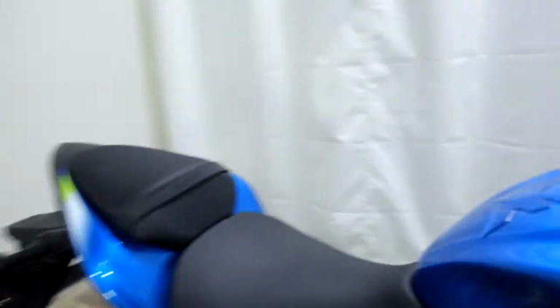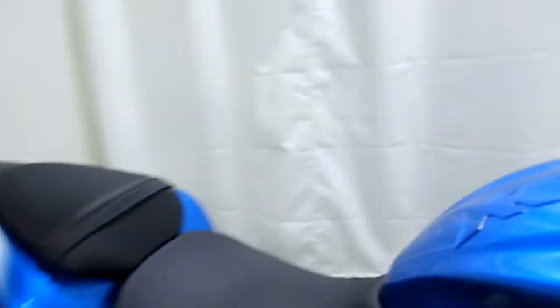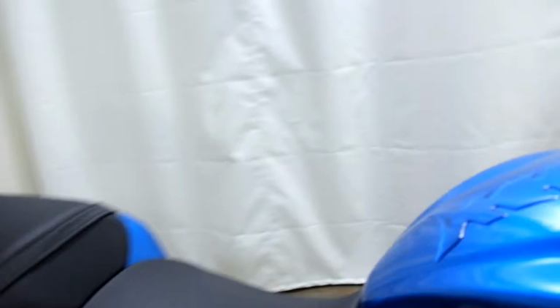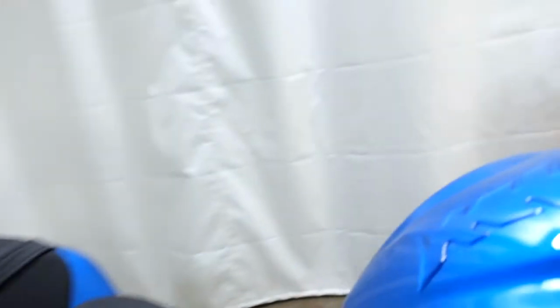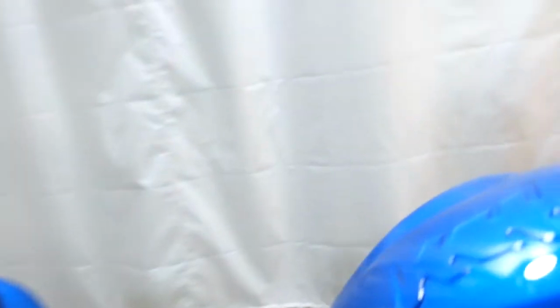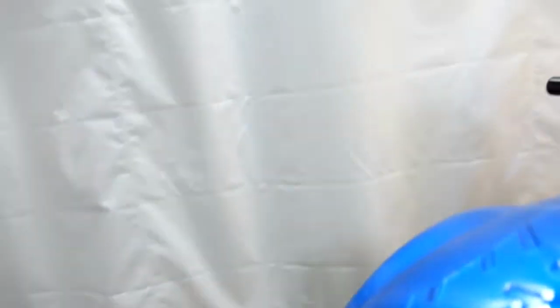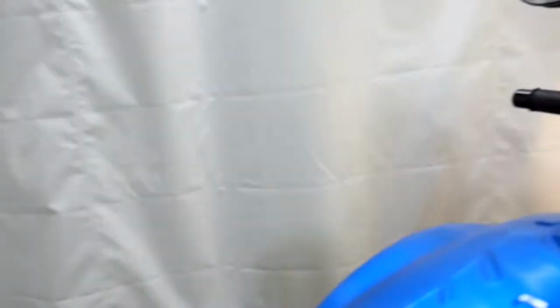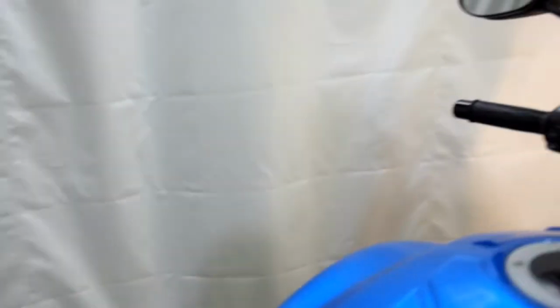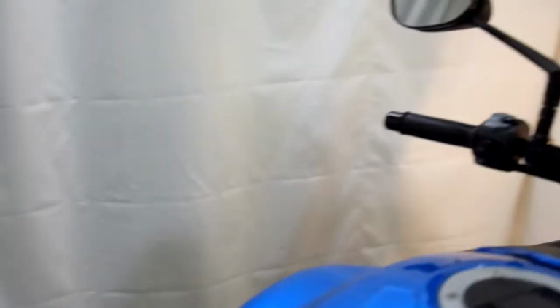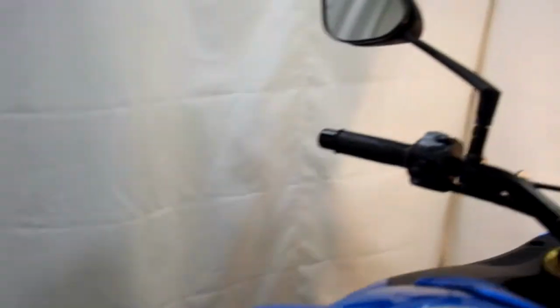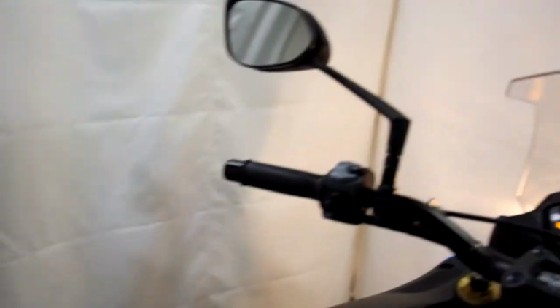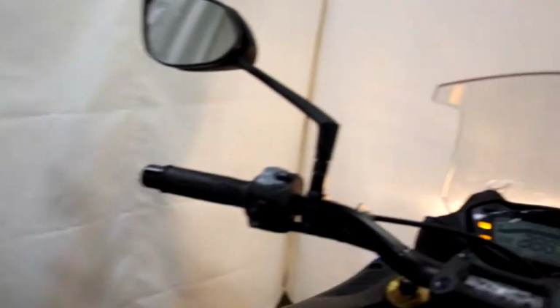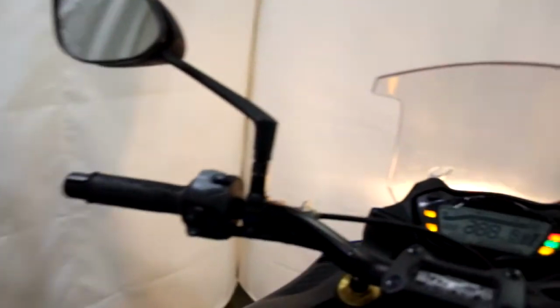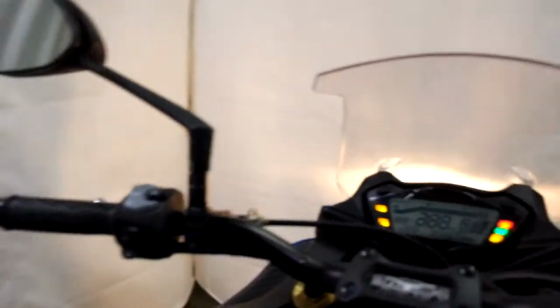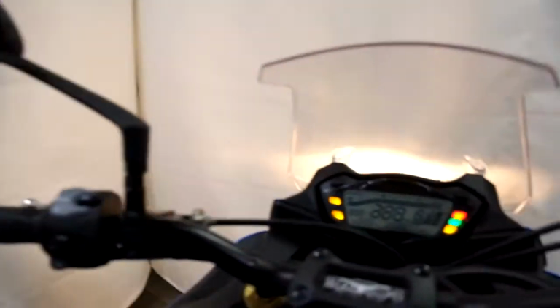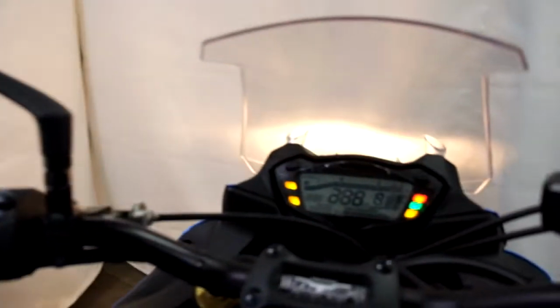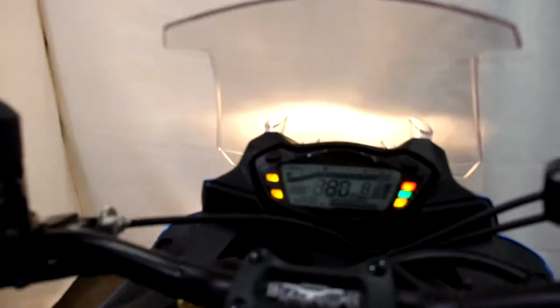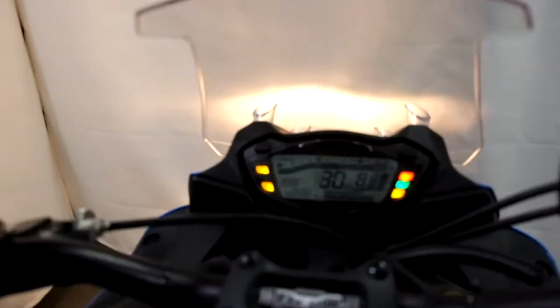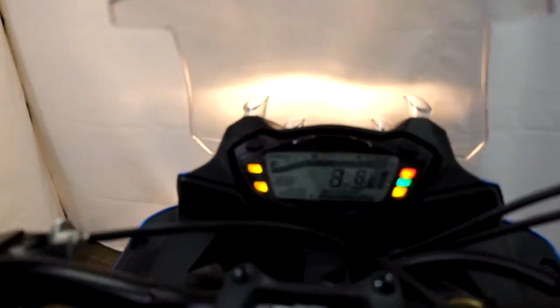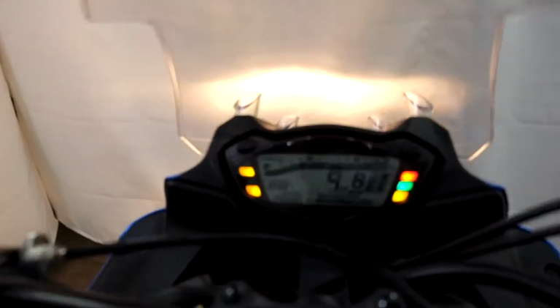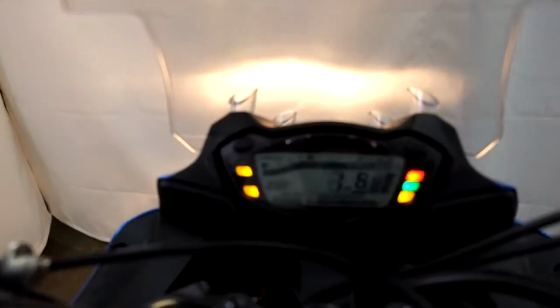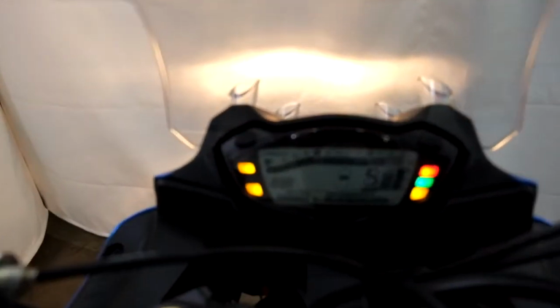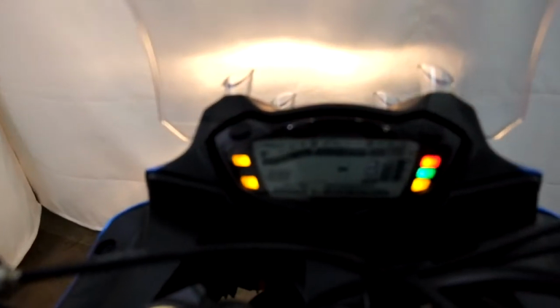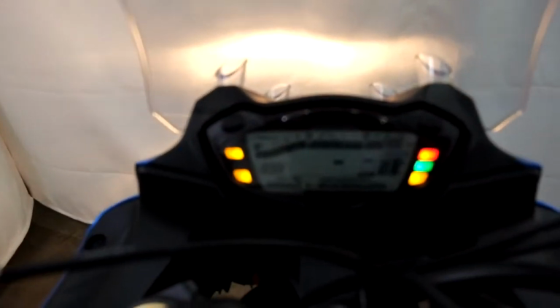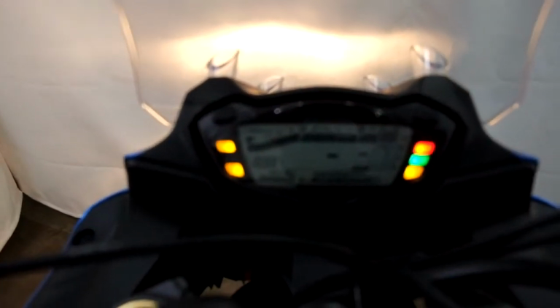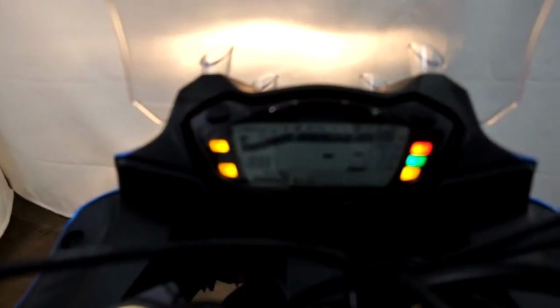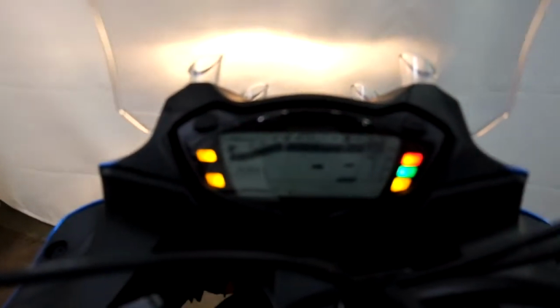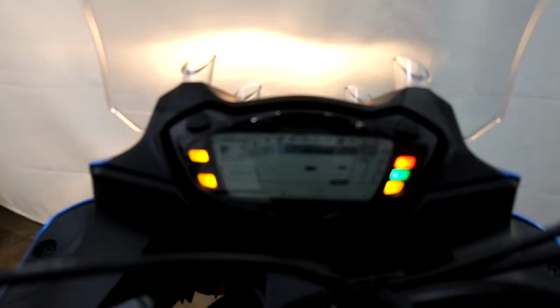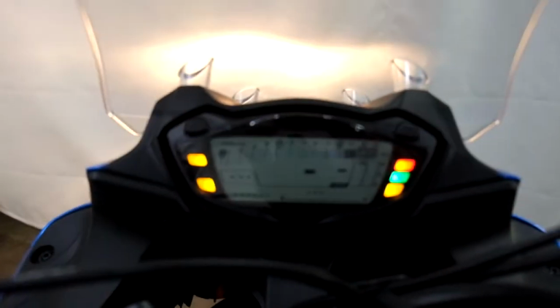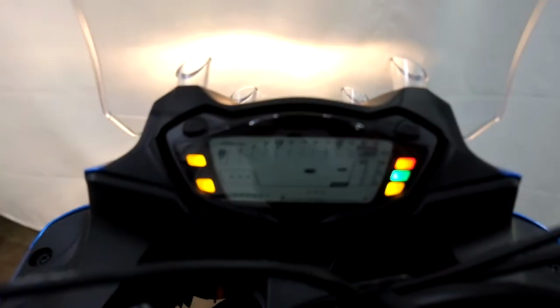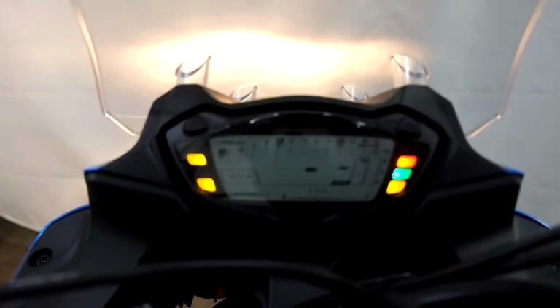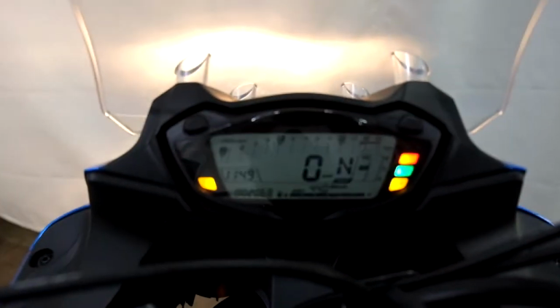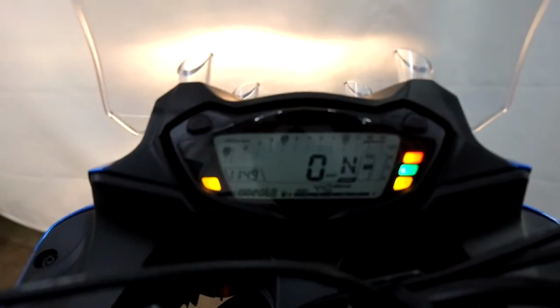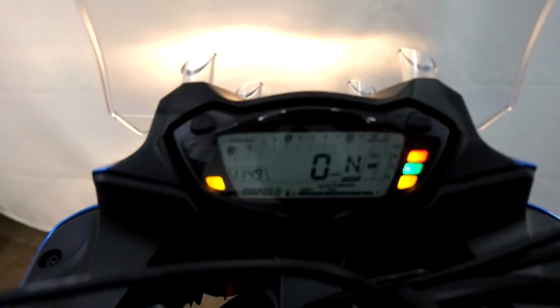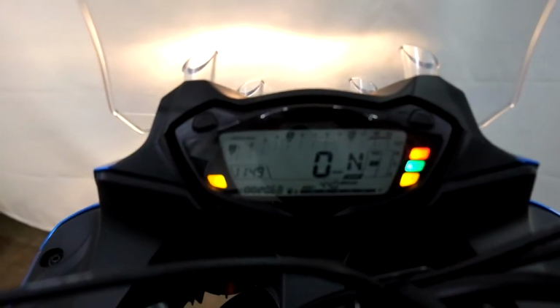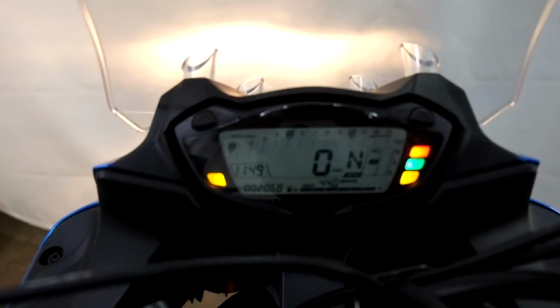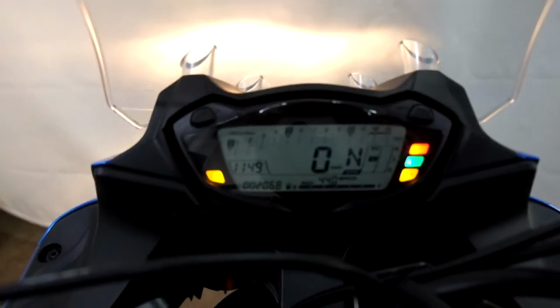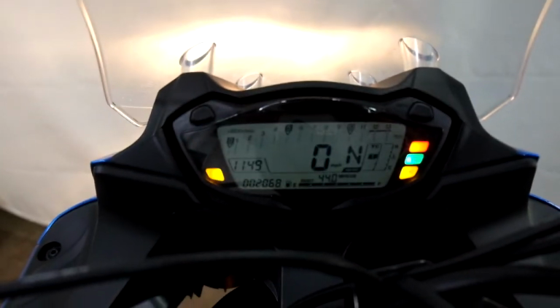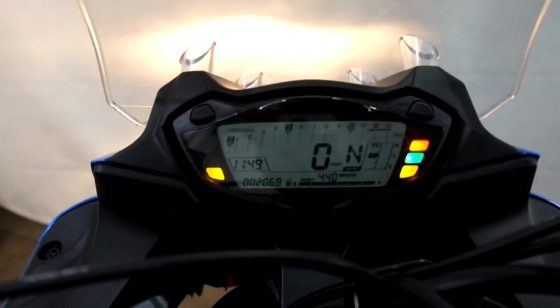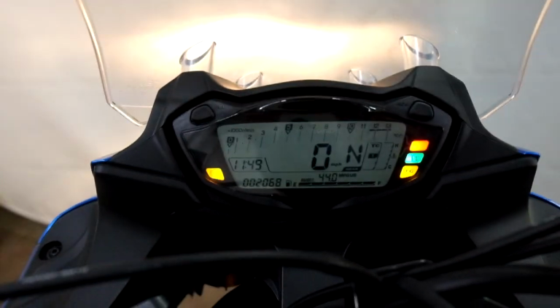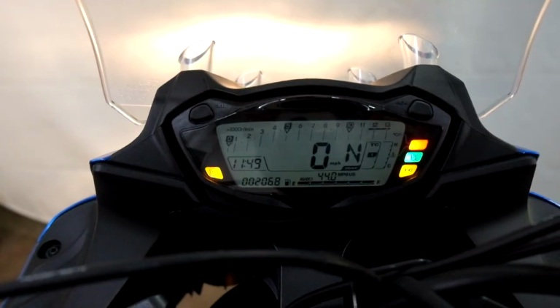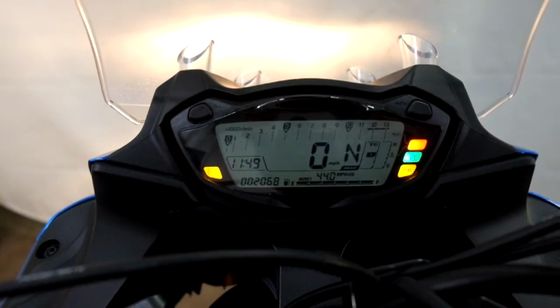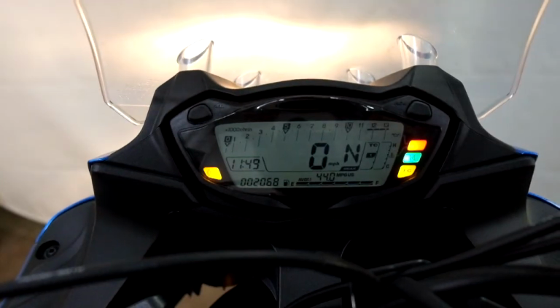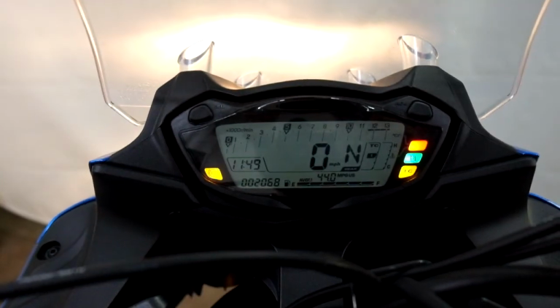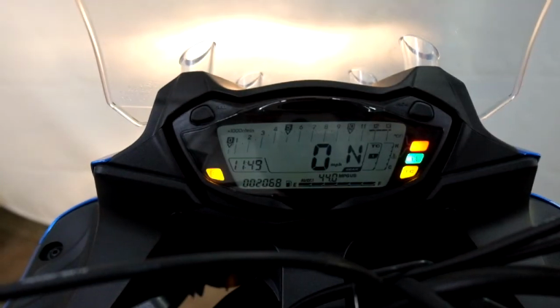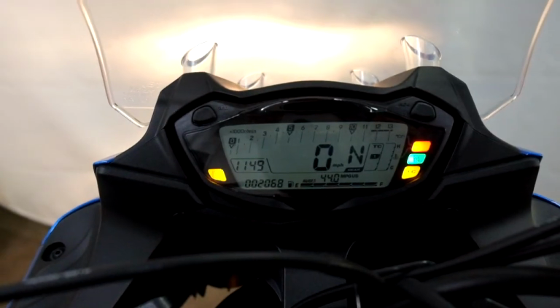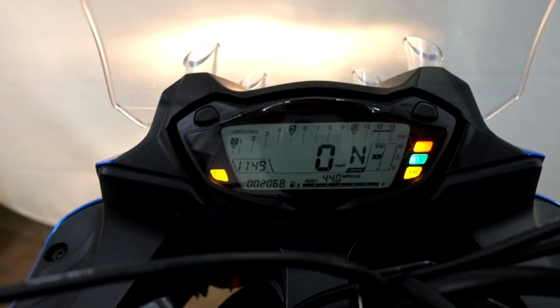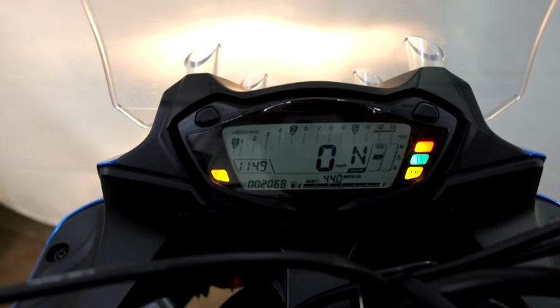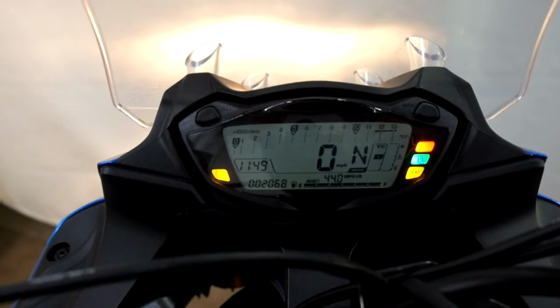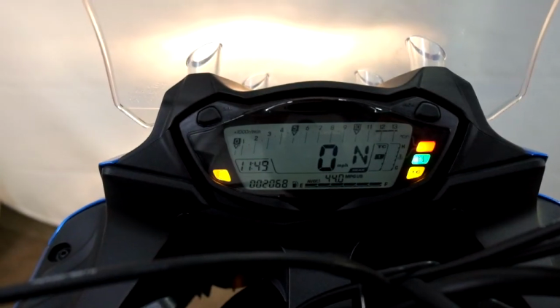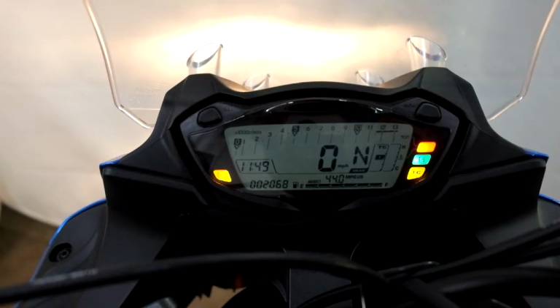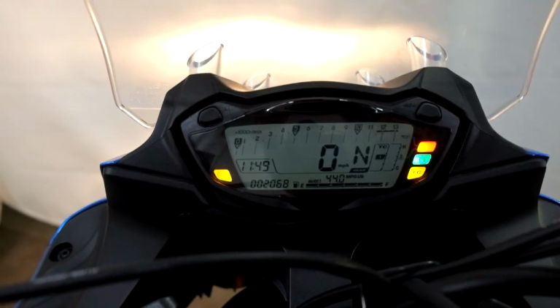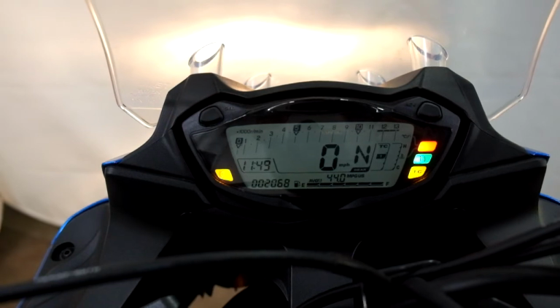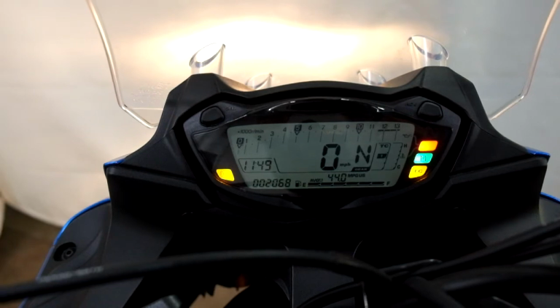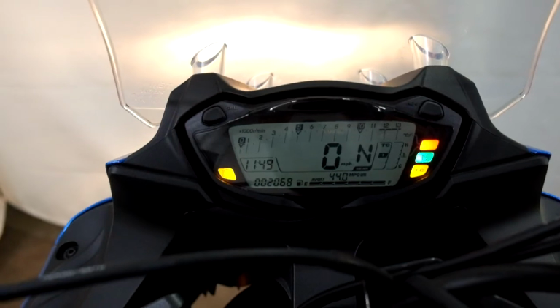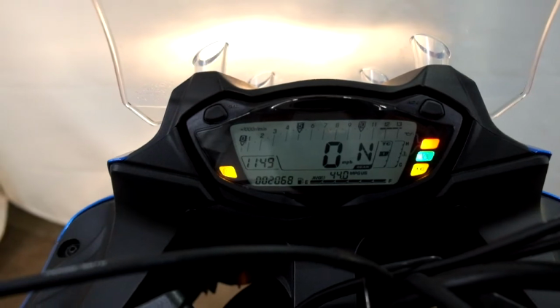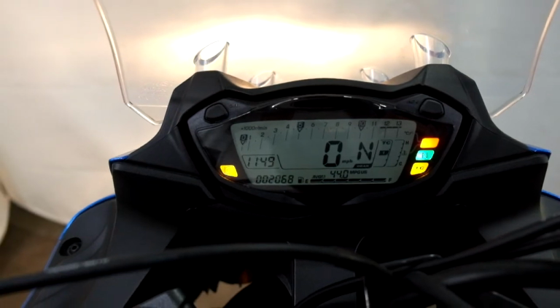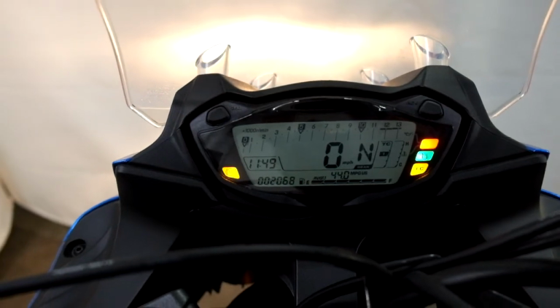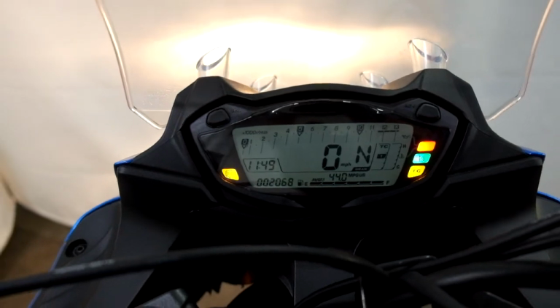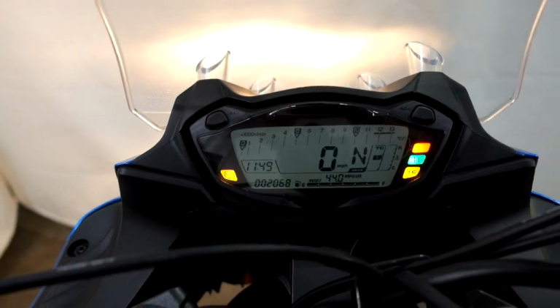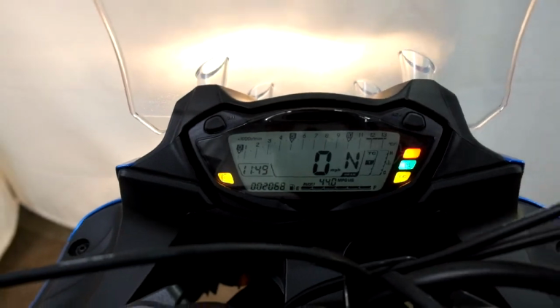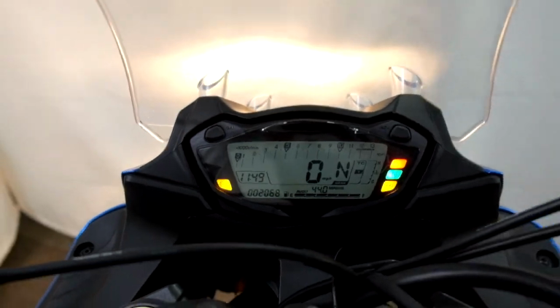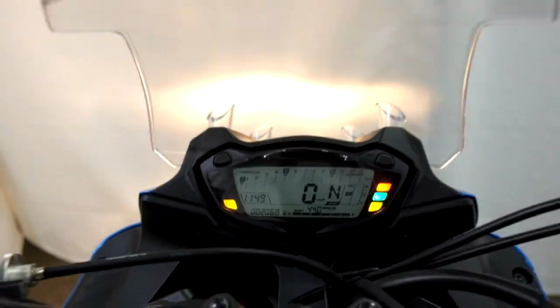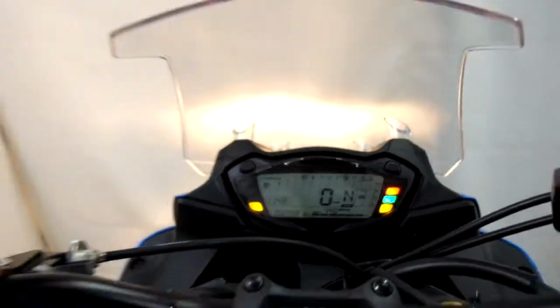Let me show you those miles now — 2,068 miles on it.